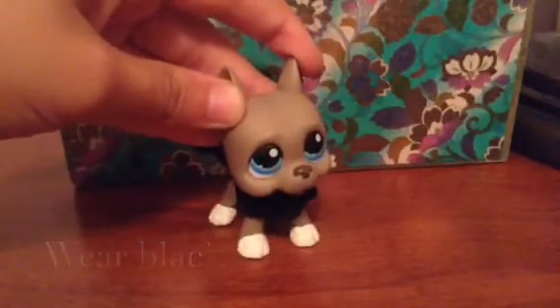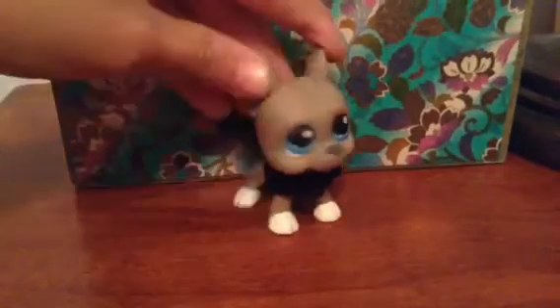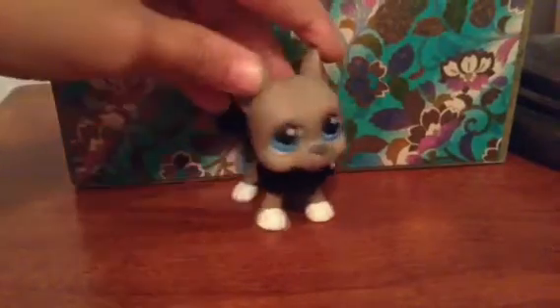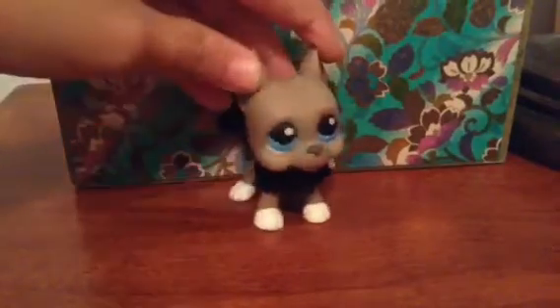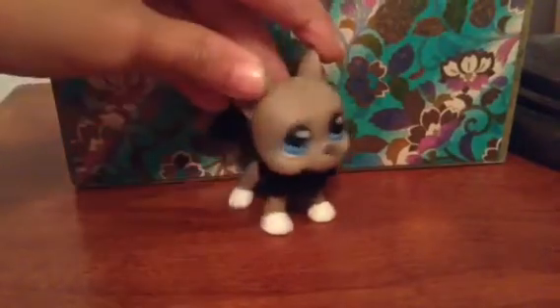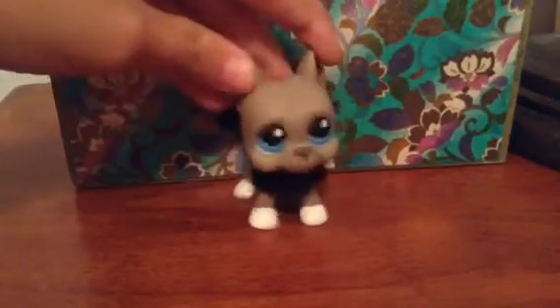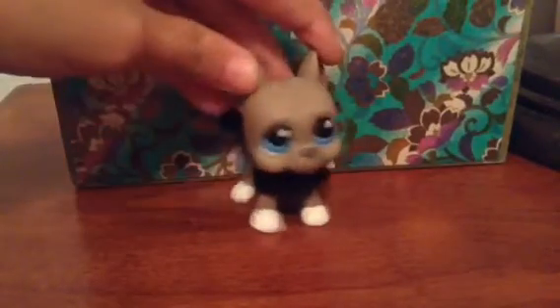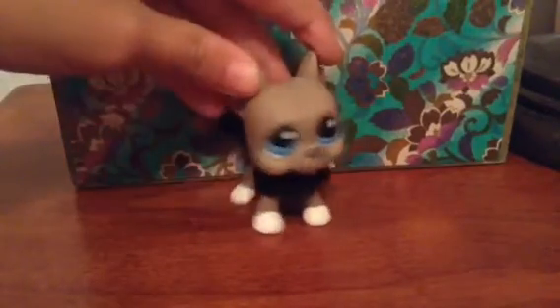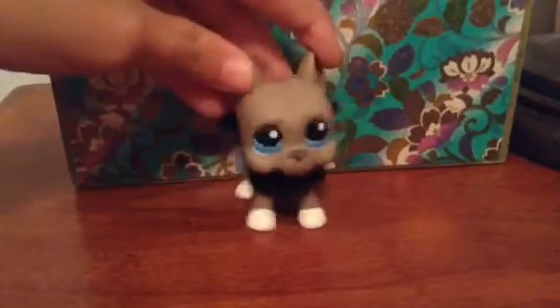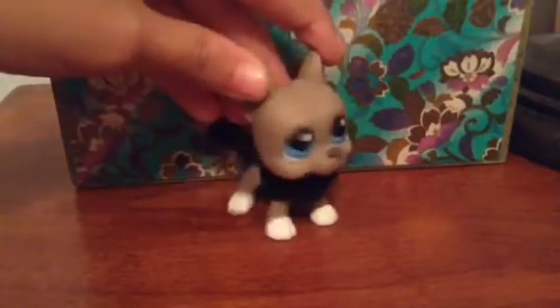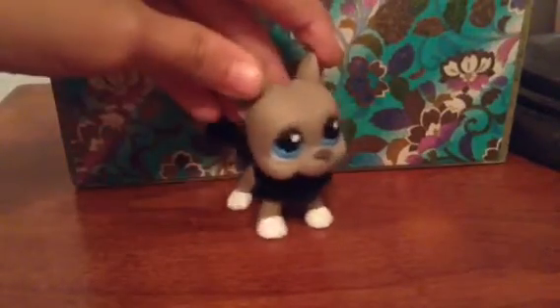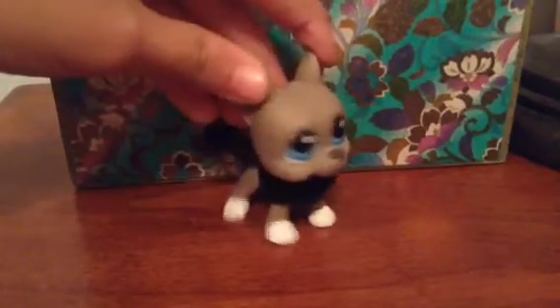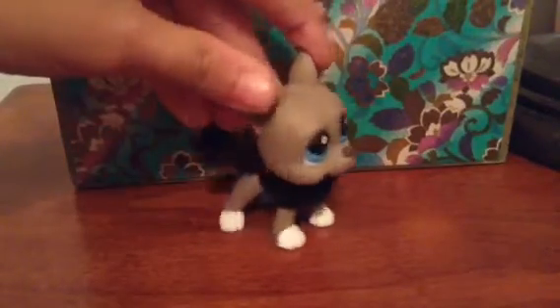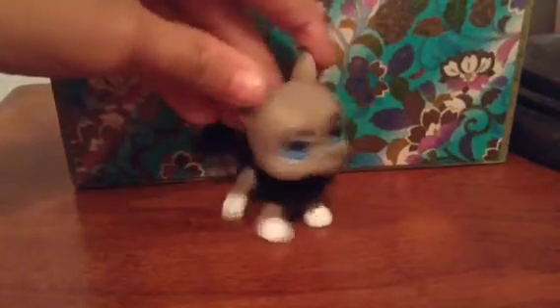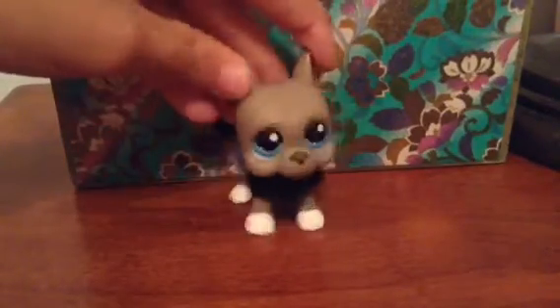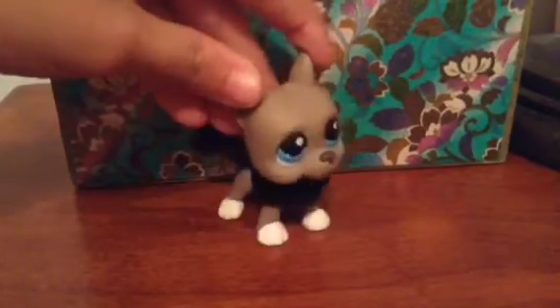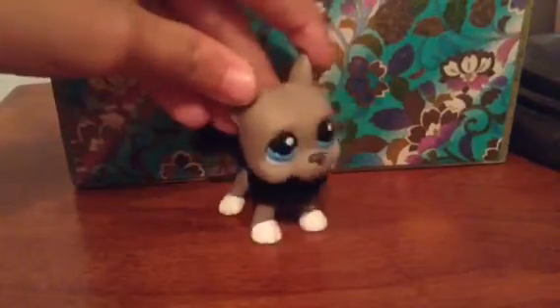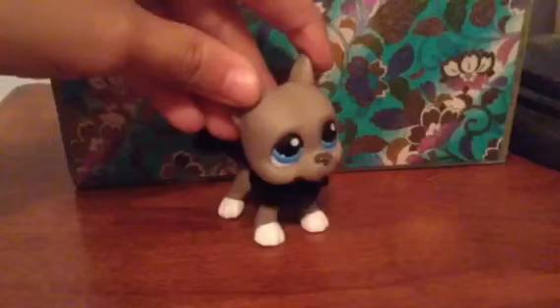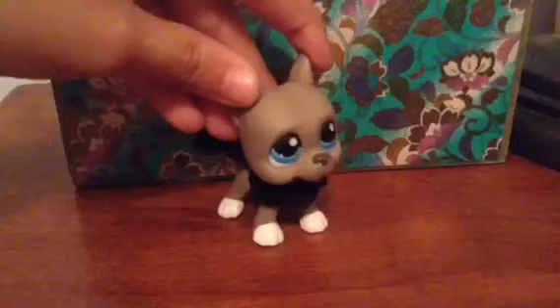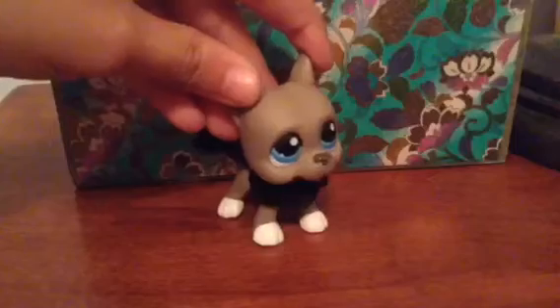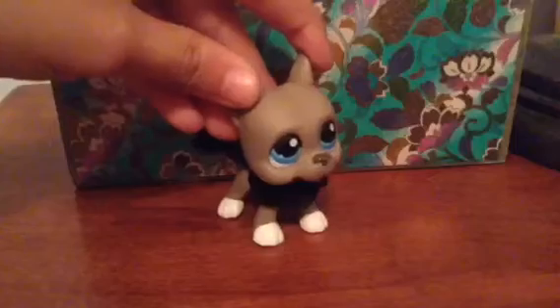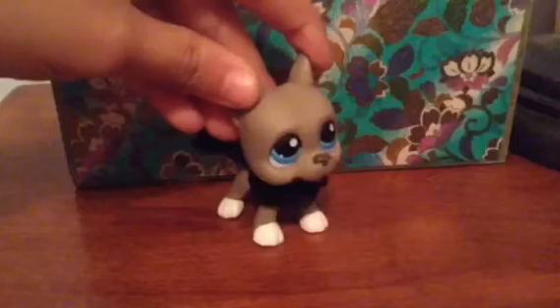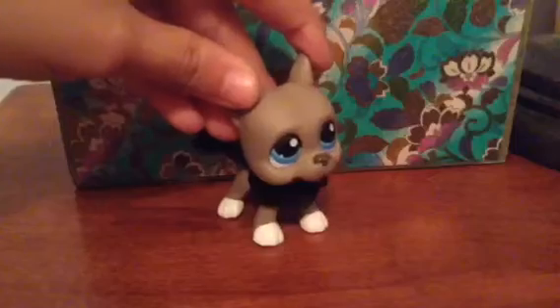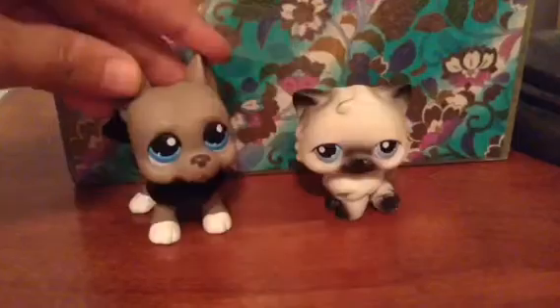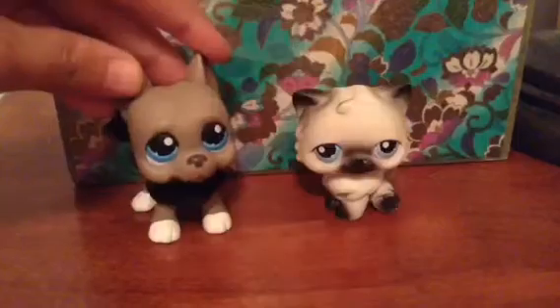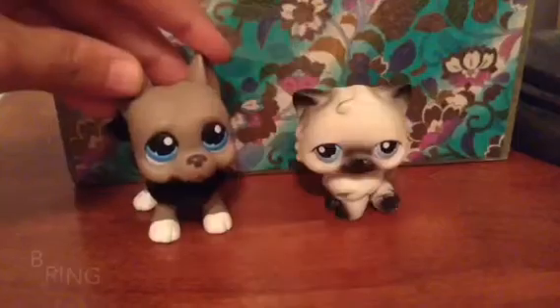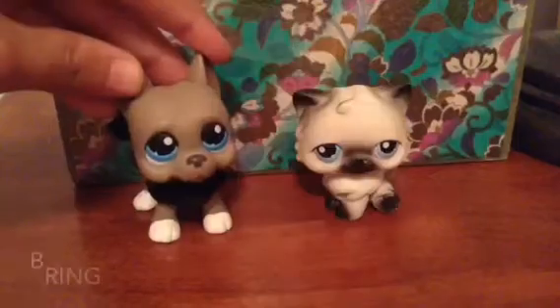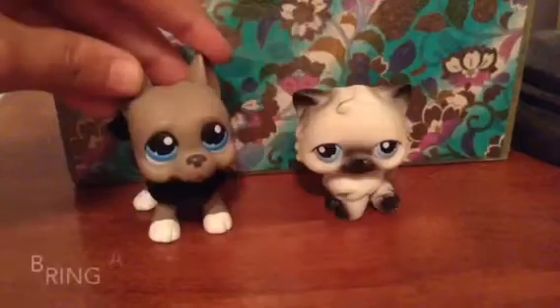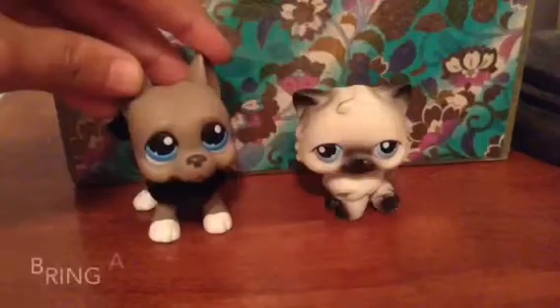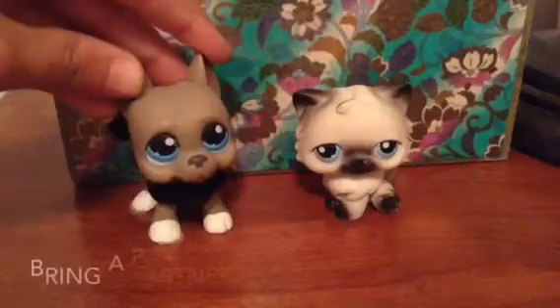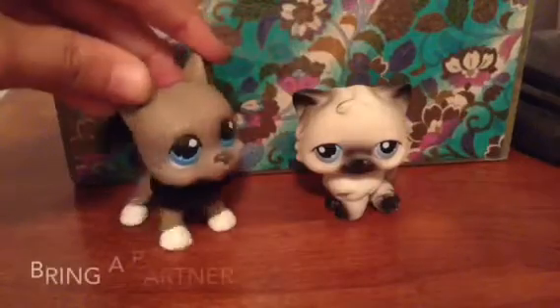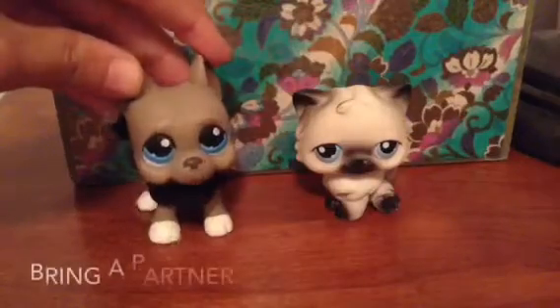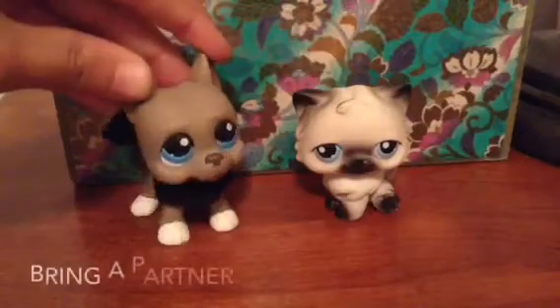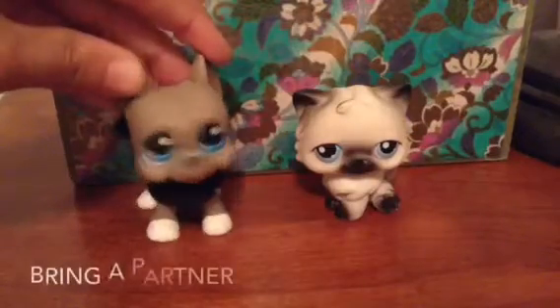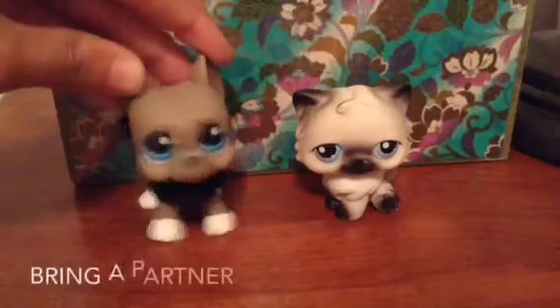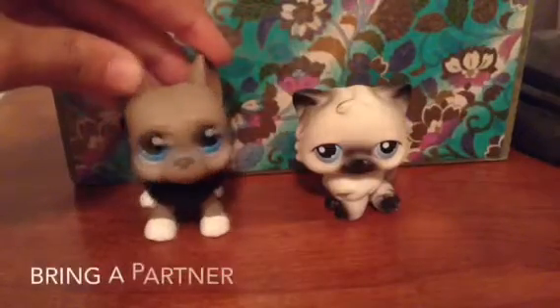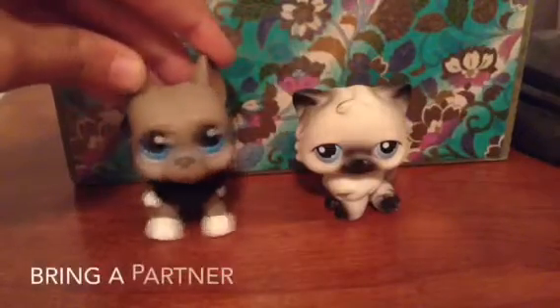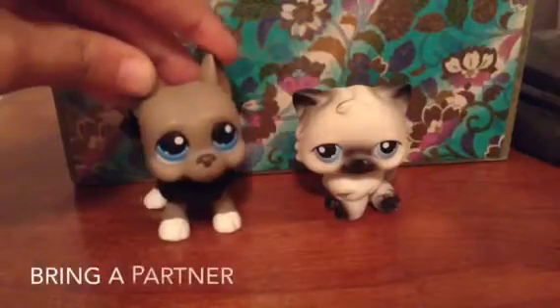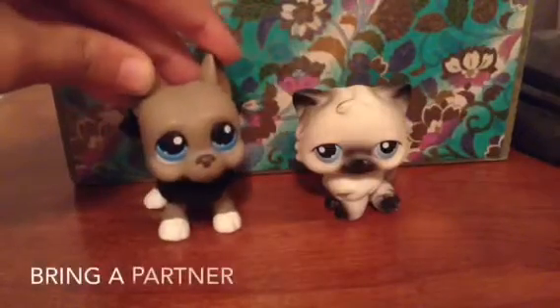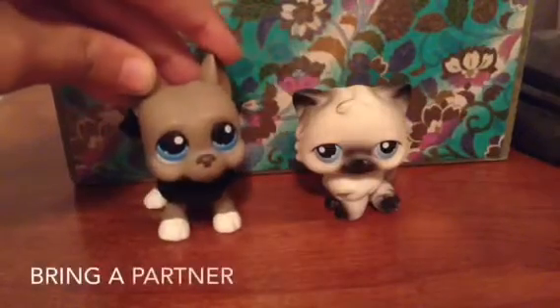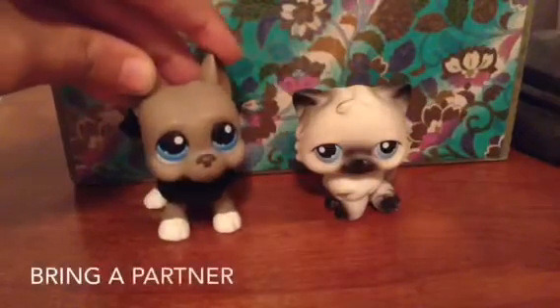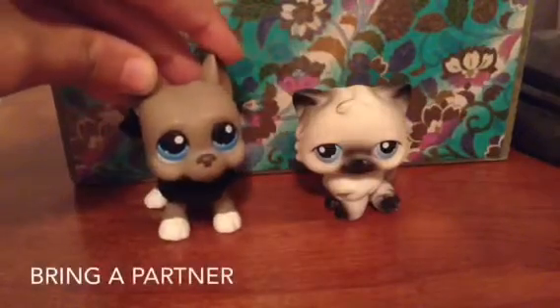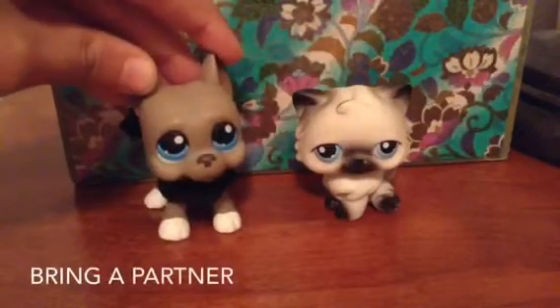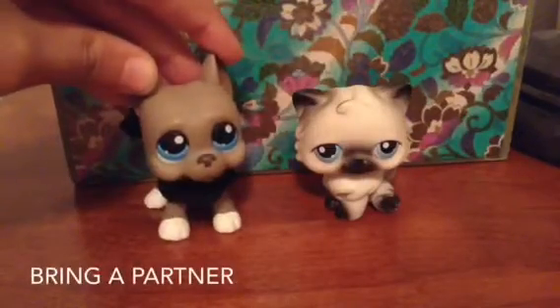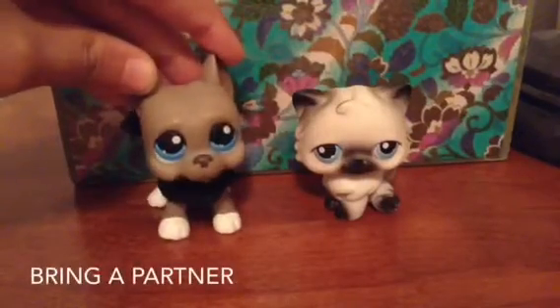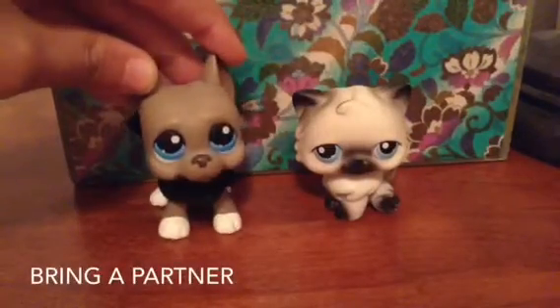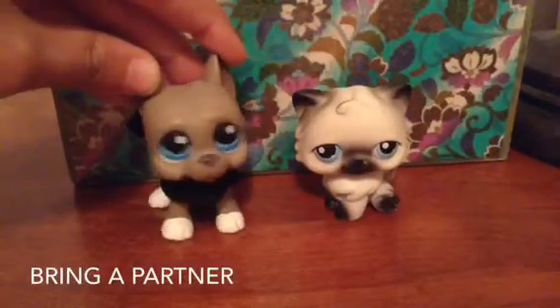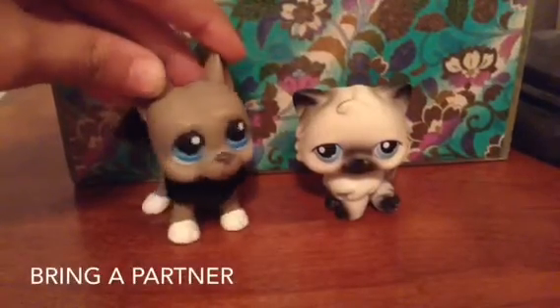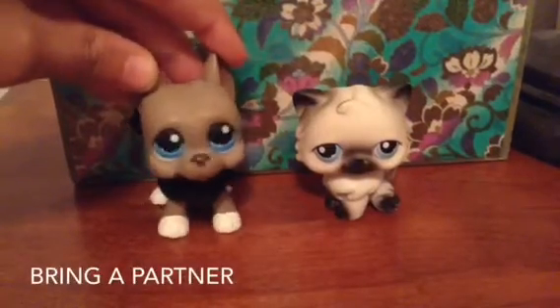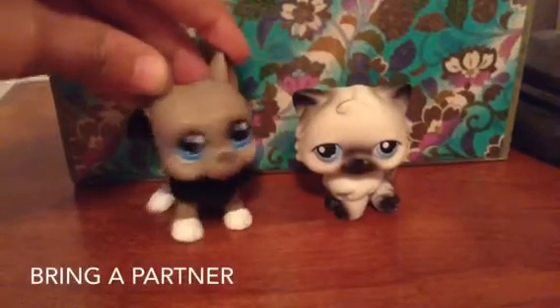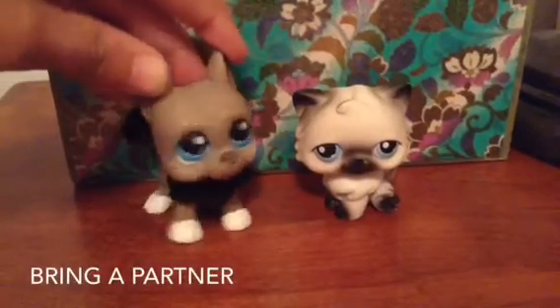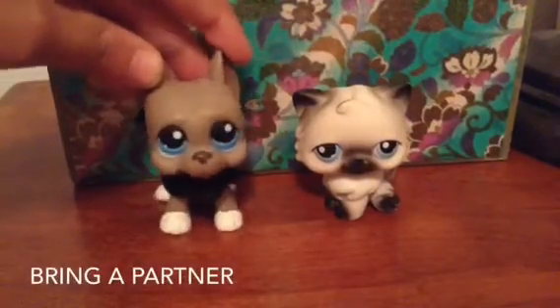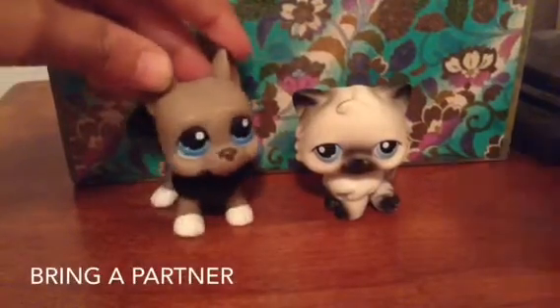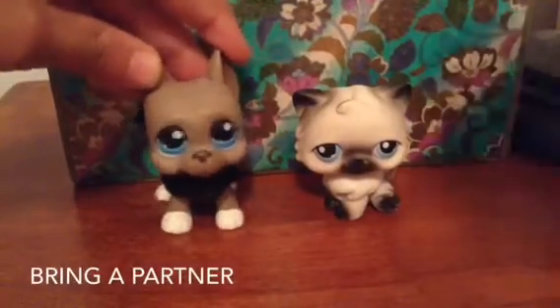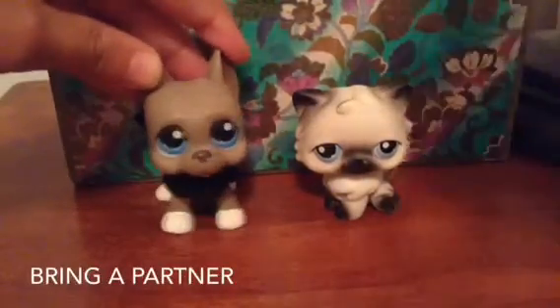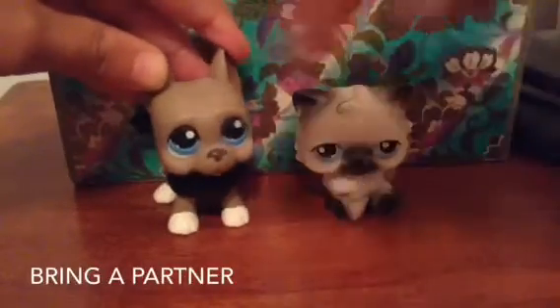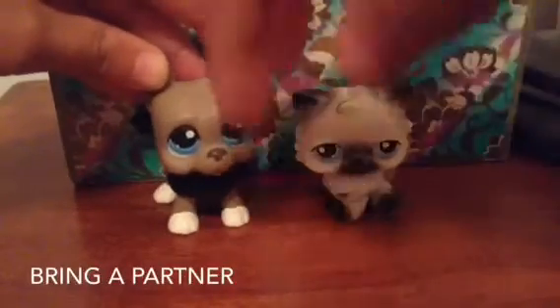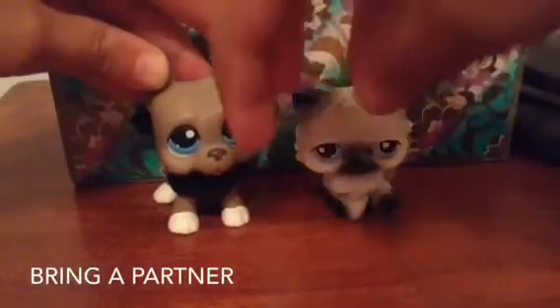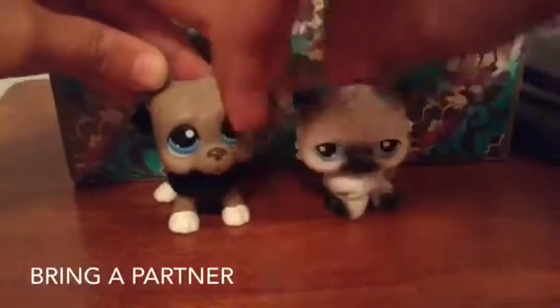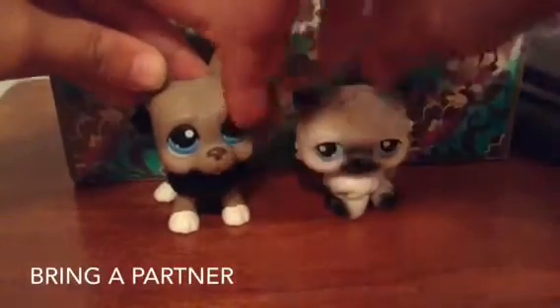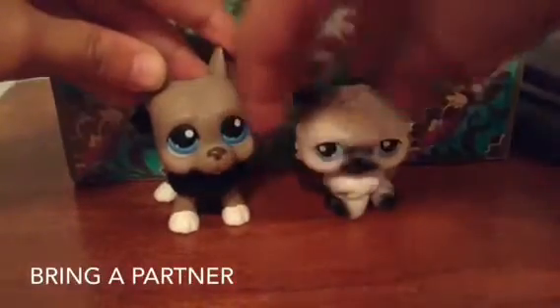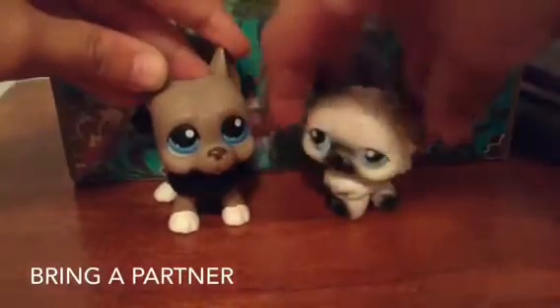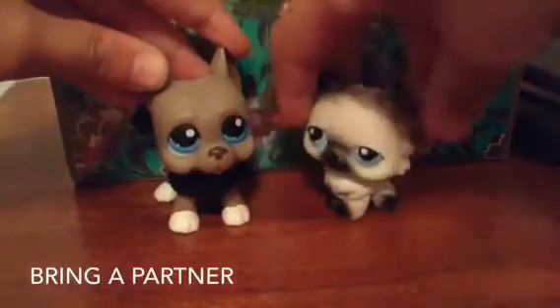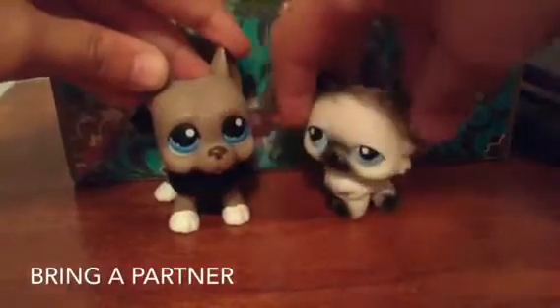The second tip is bring a partner. So as you see, I have bro.